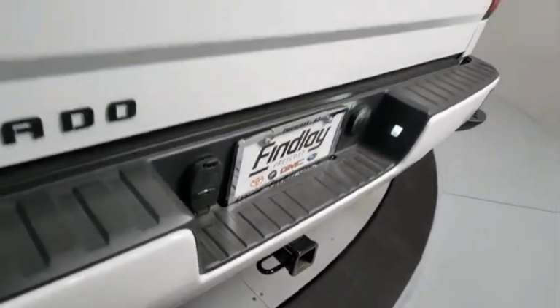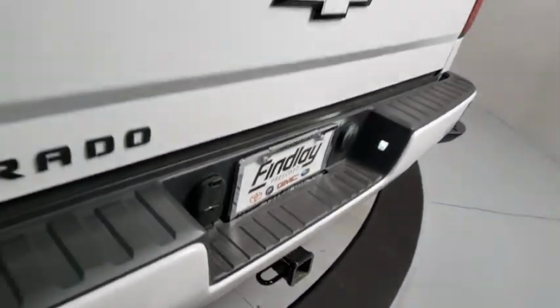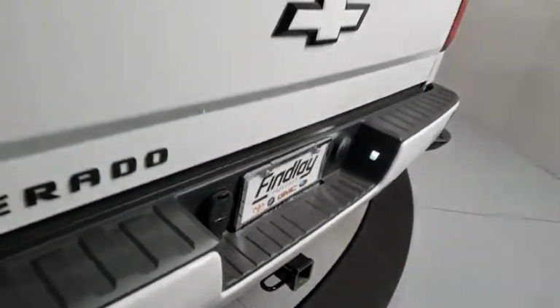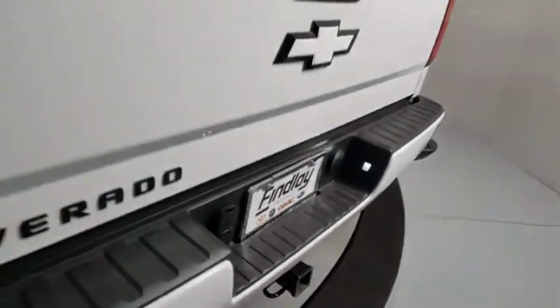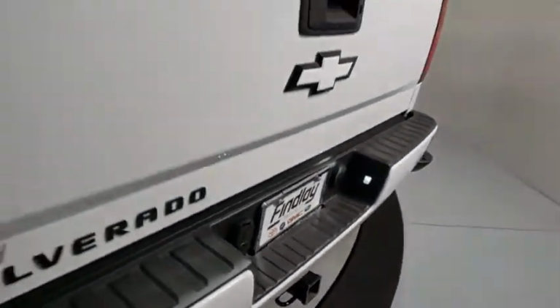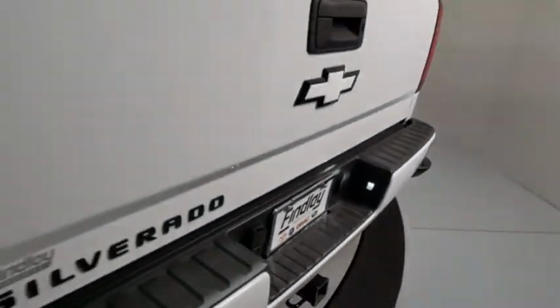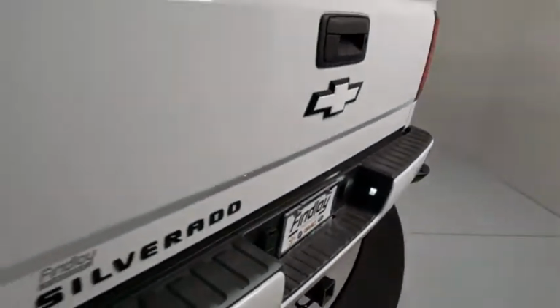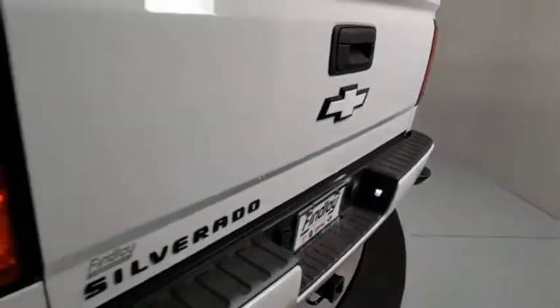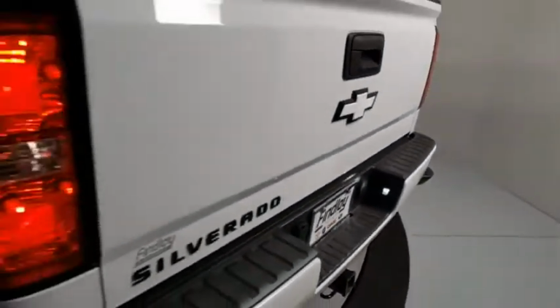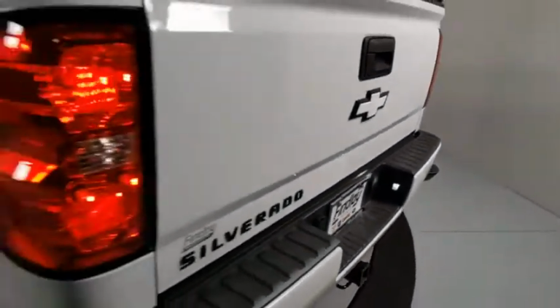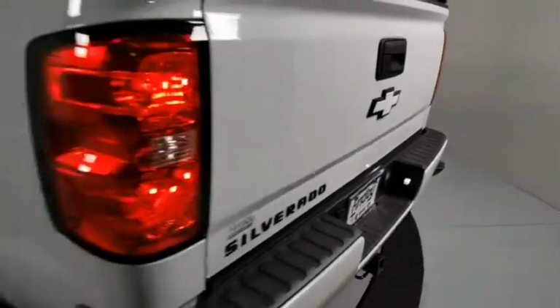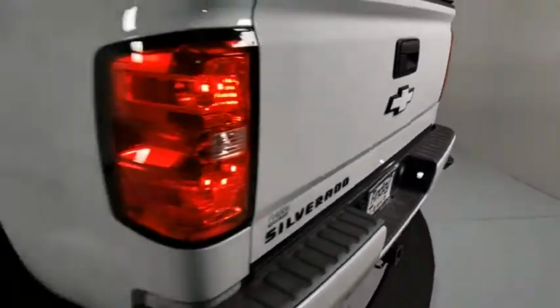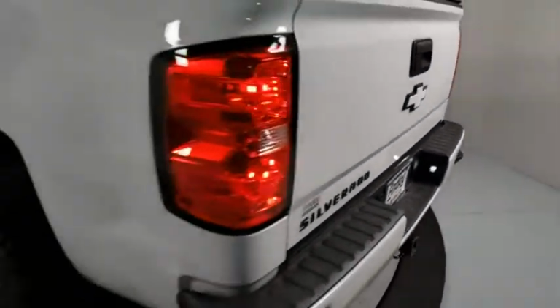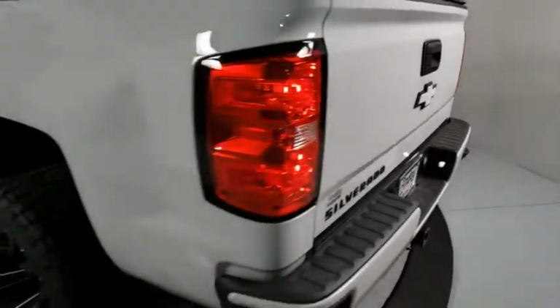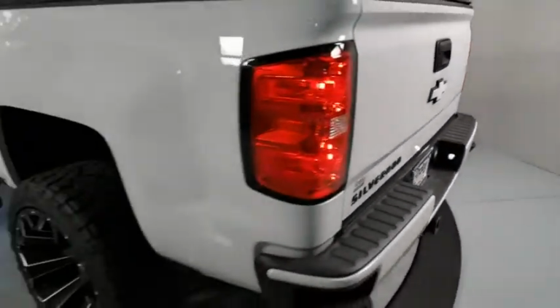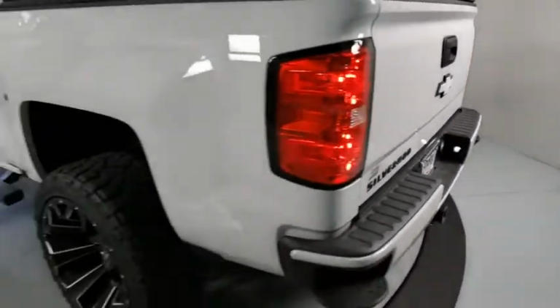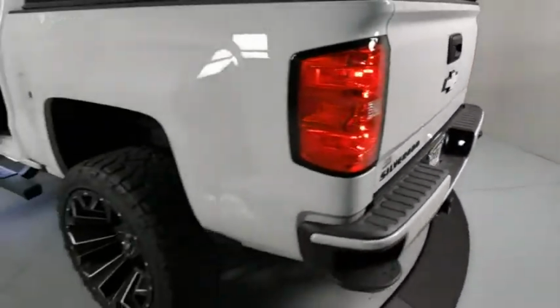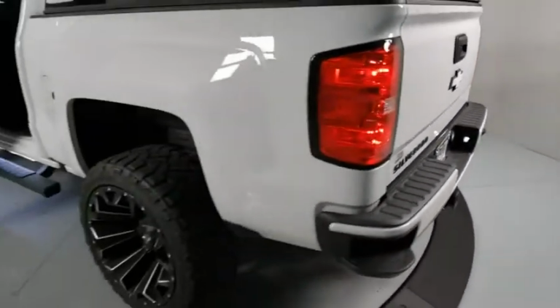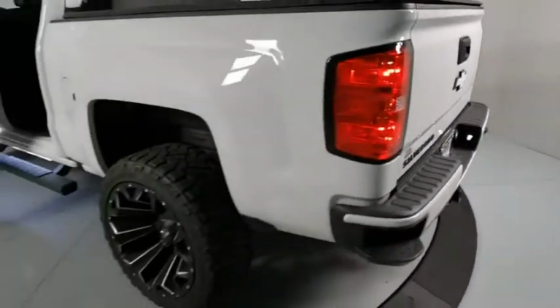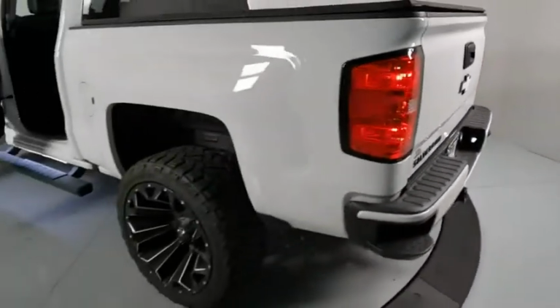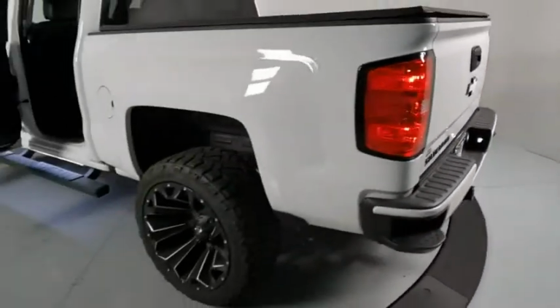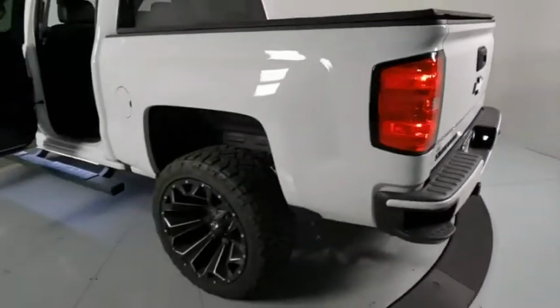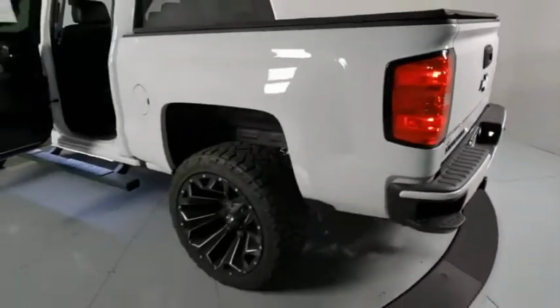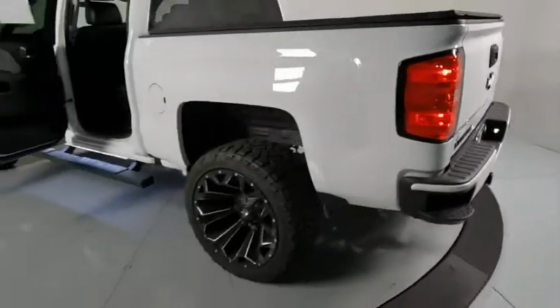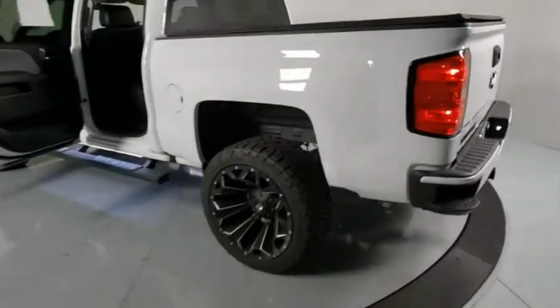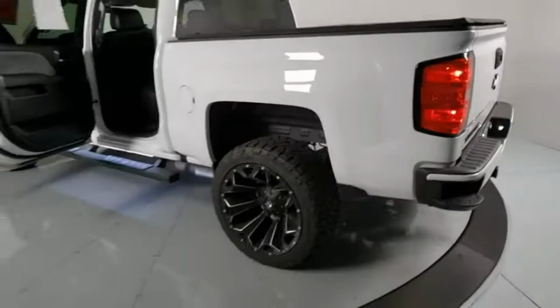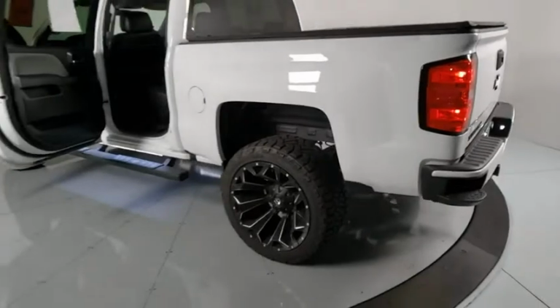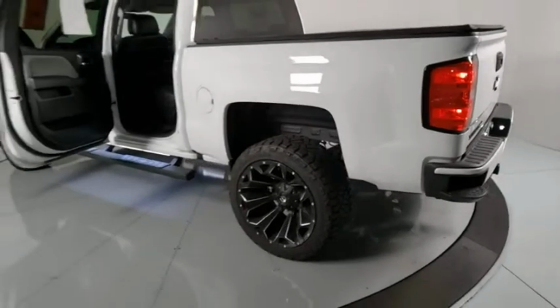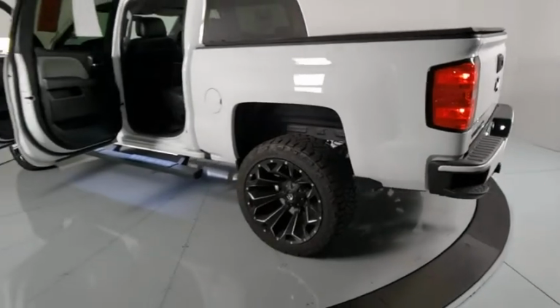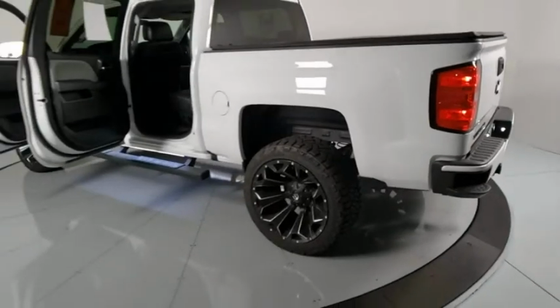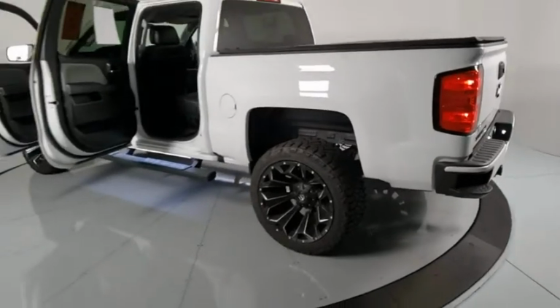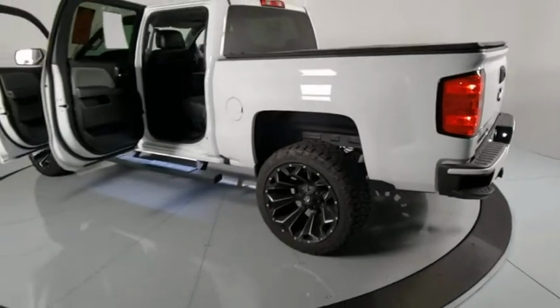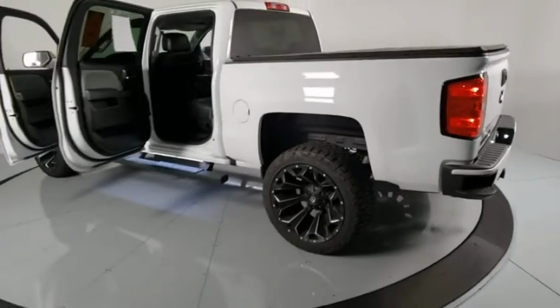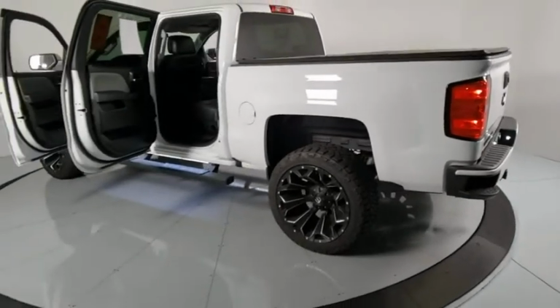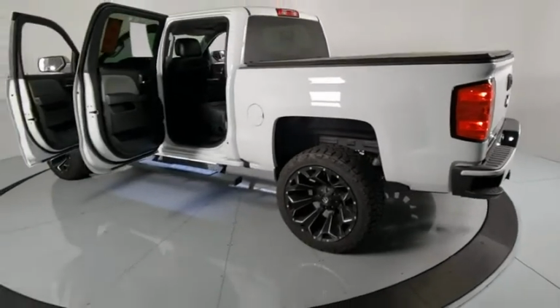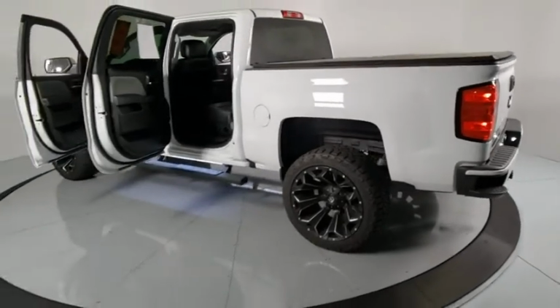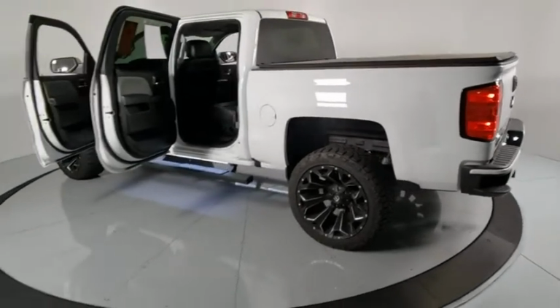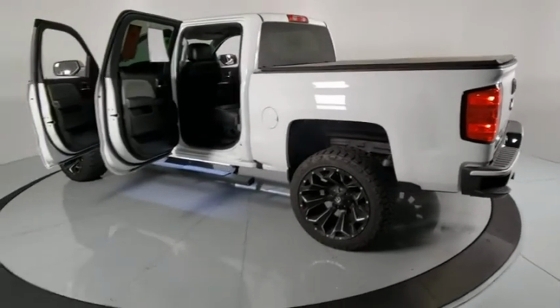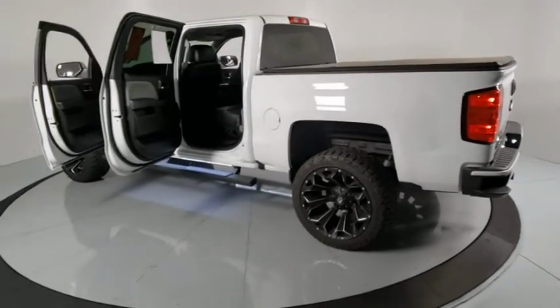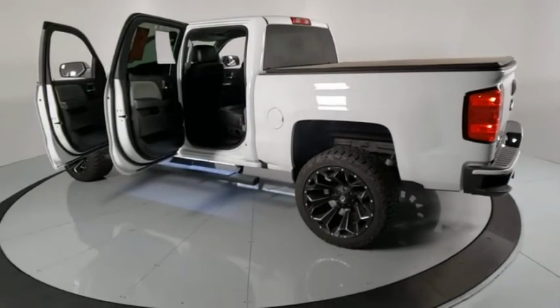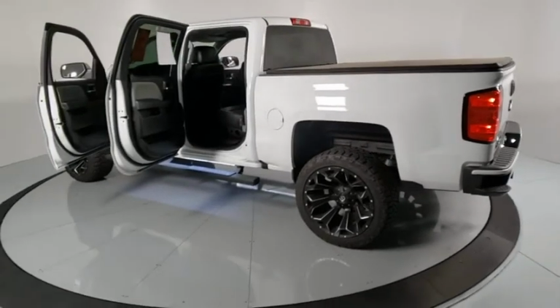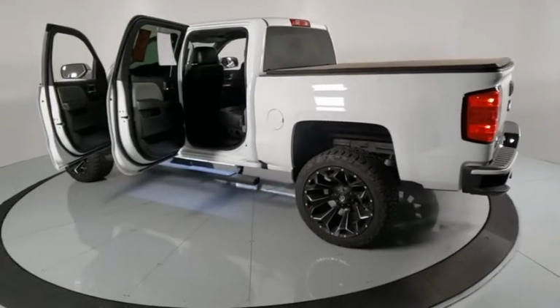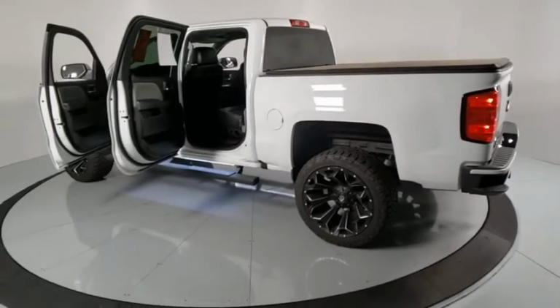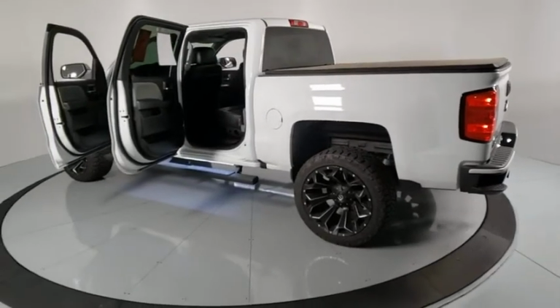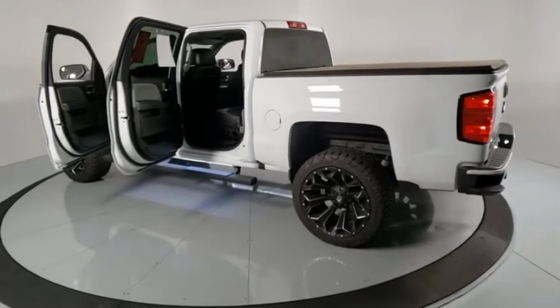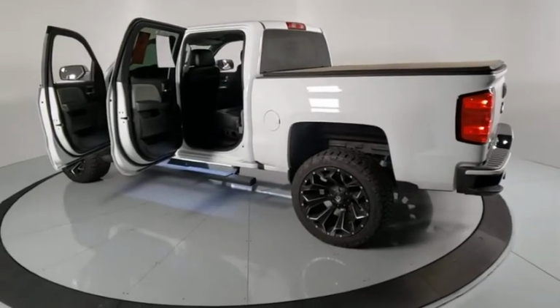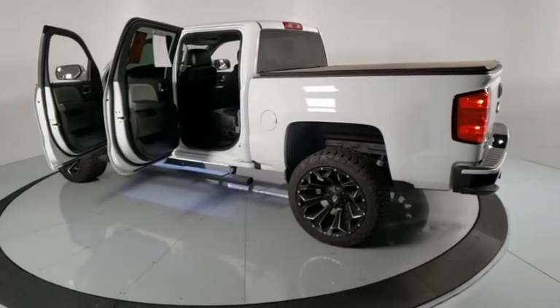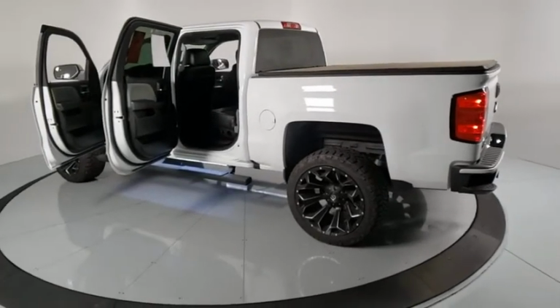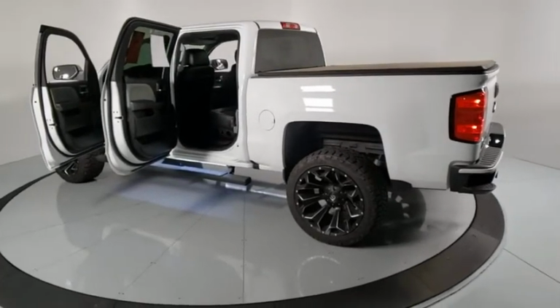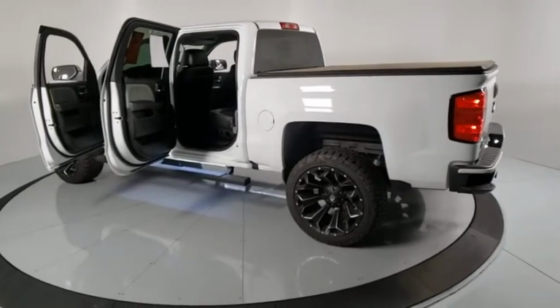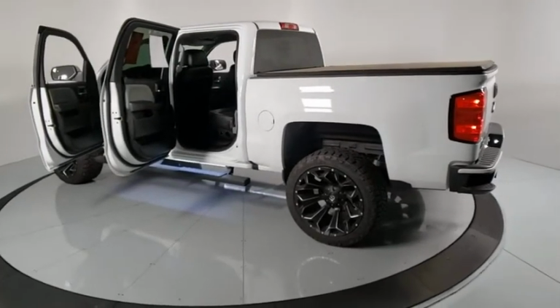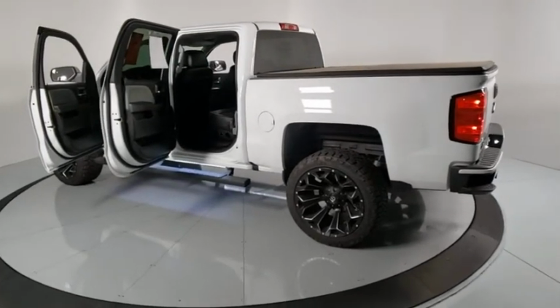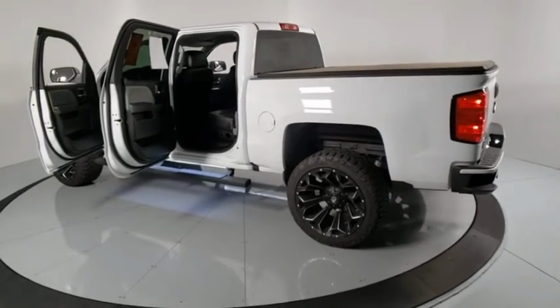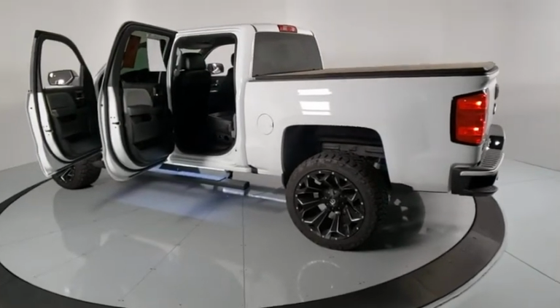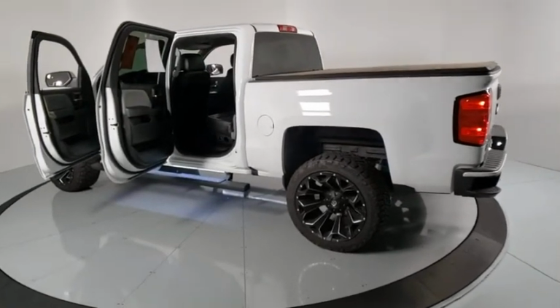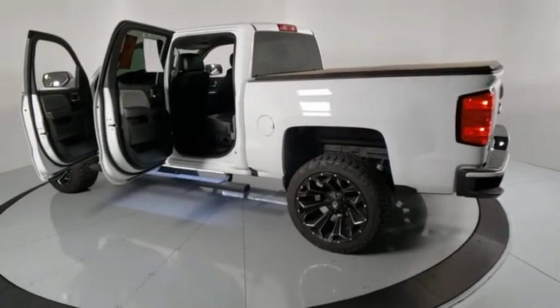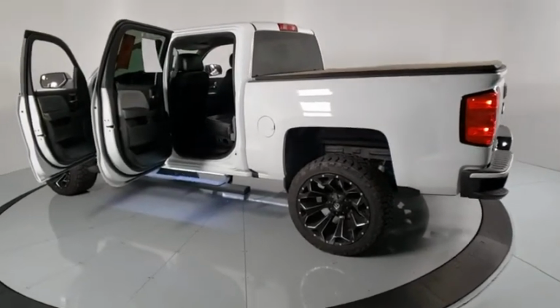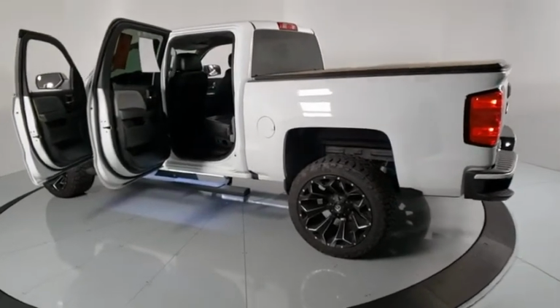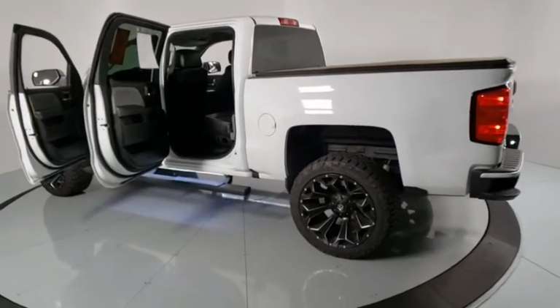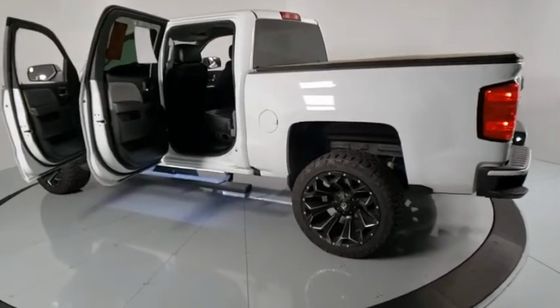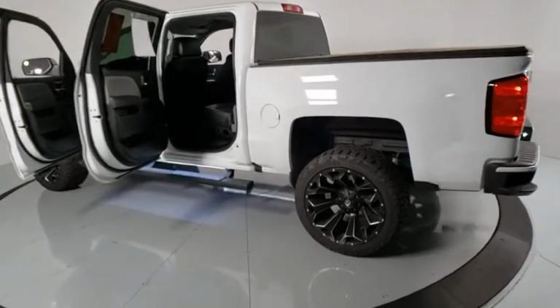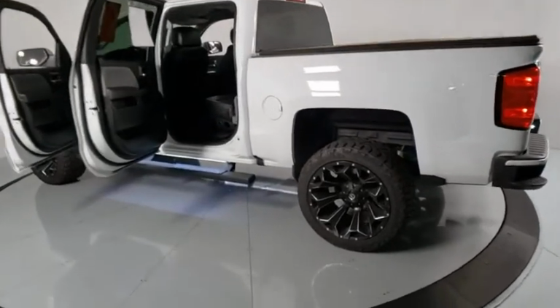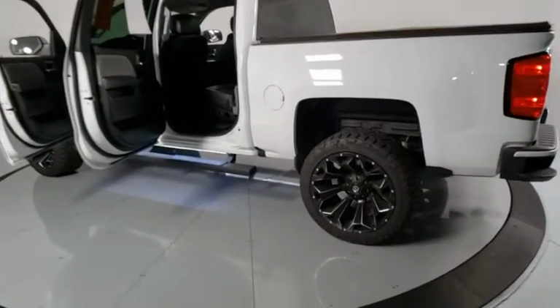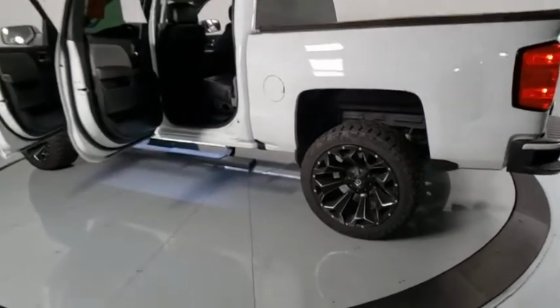Power seats, cloth seat trim, front reading lamps, tilt steering wheel, passenger vanity mirror, tinted glass.